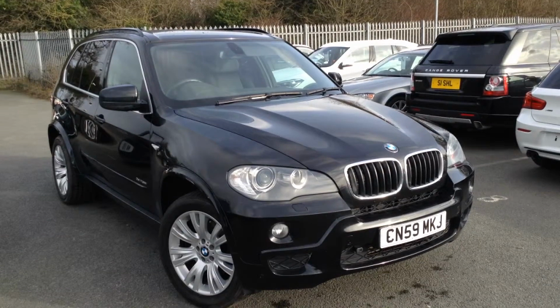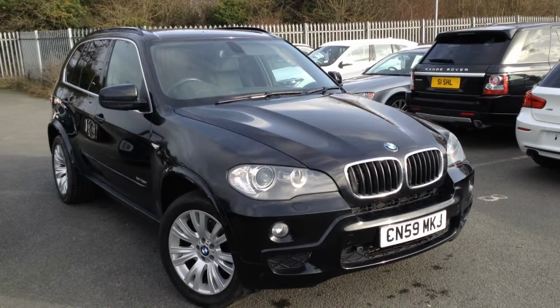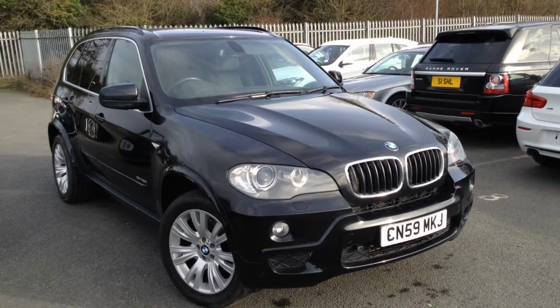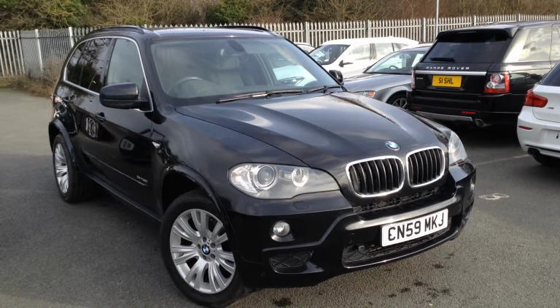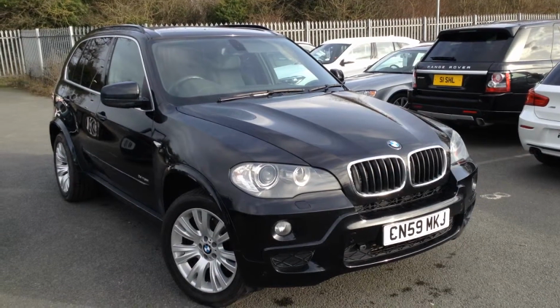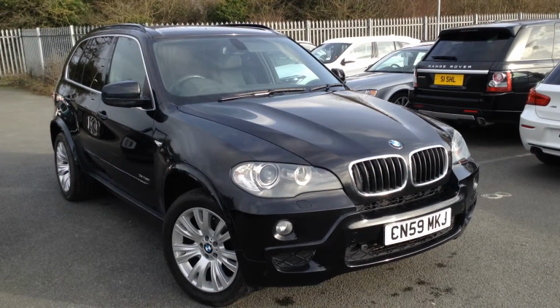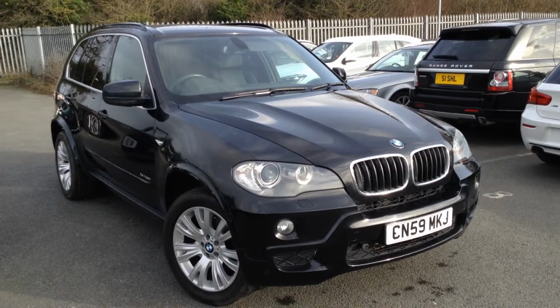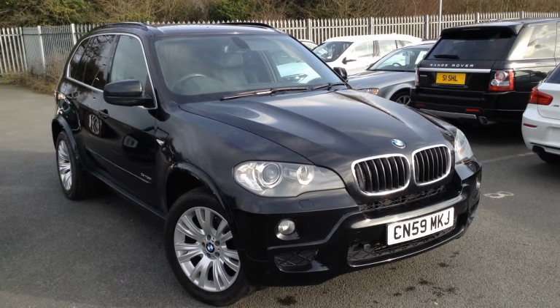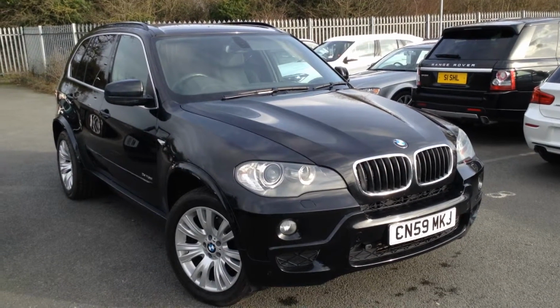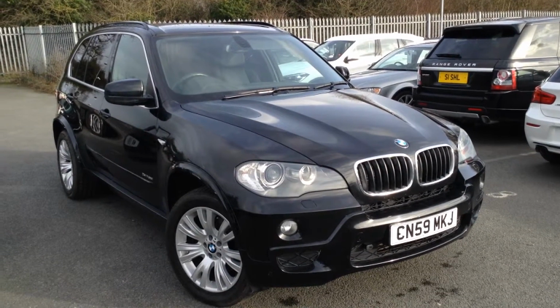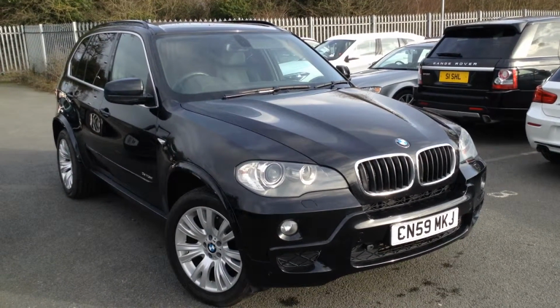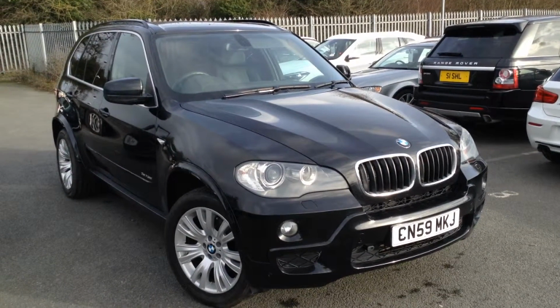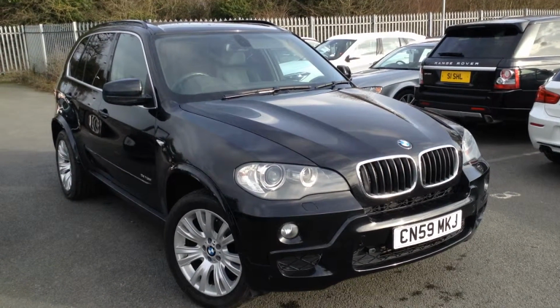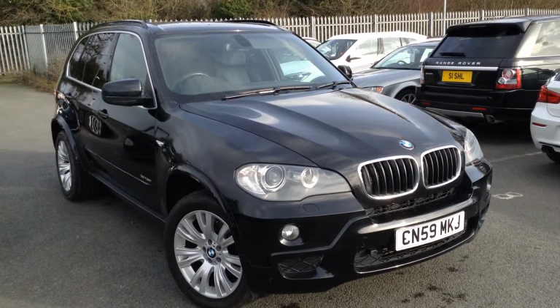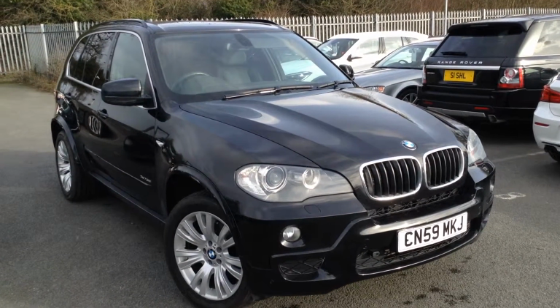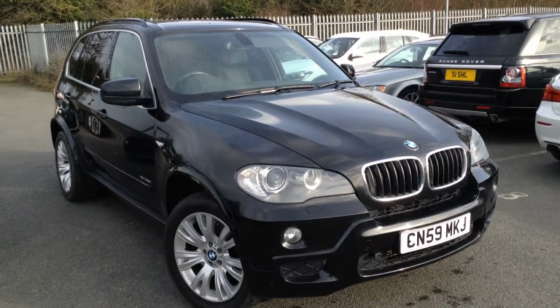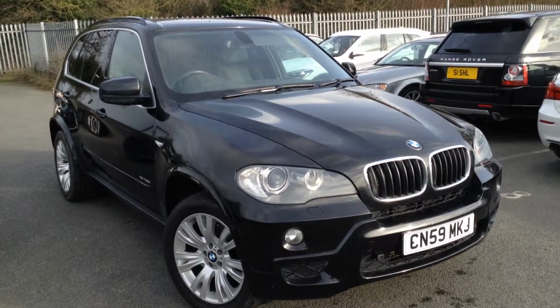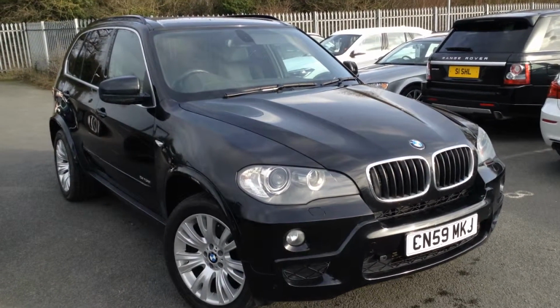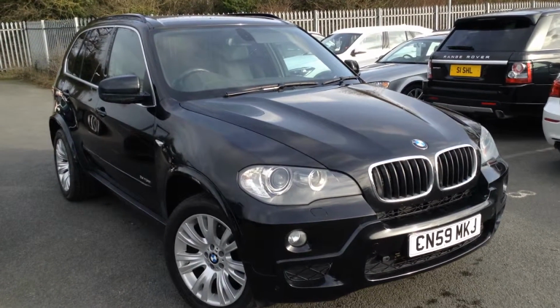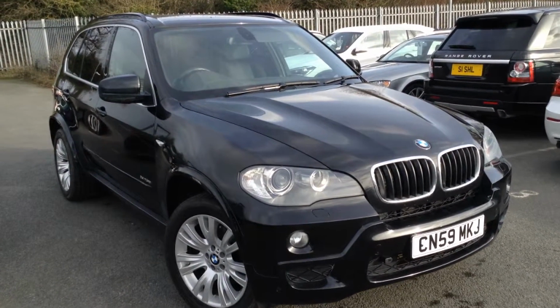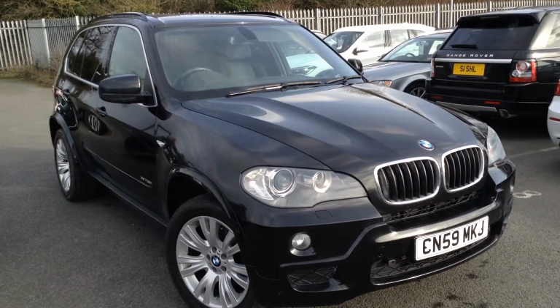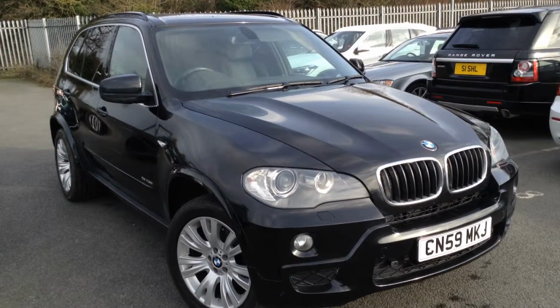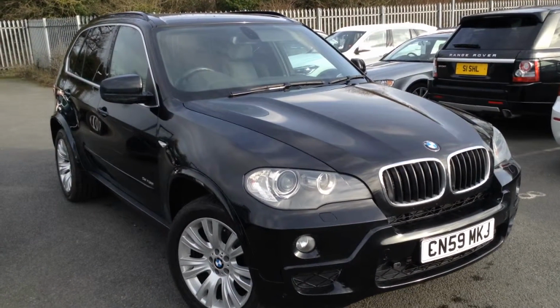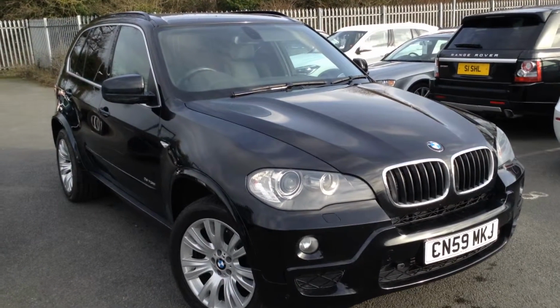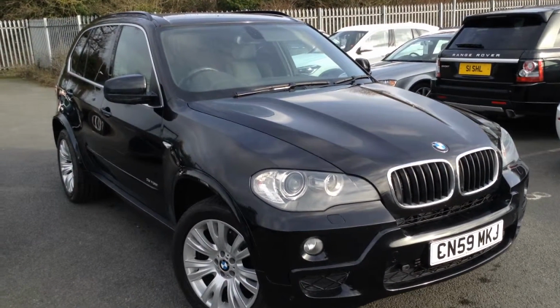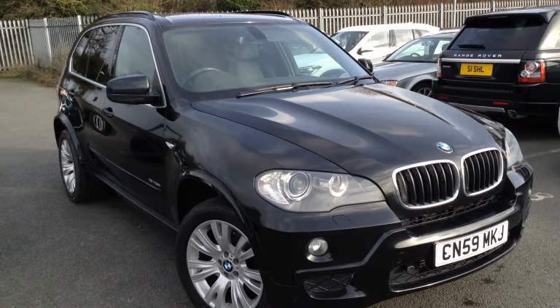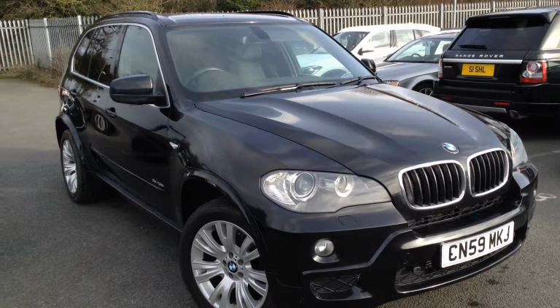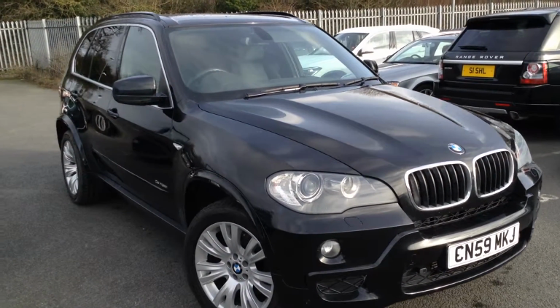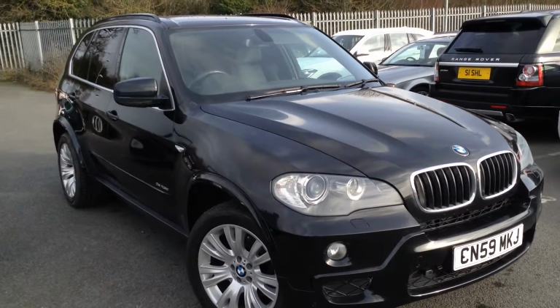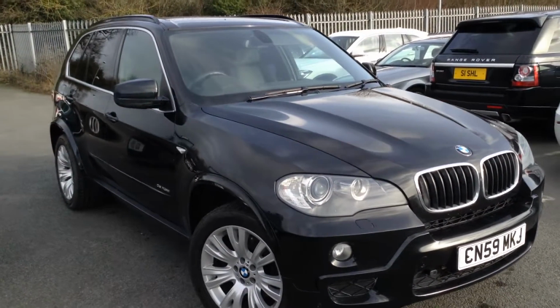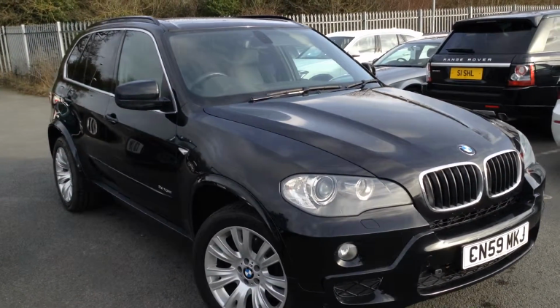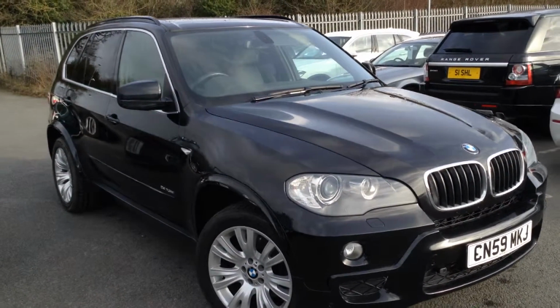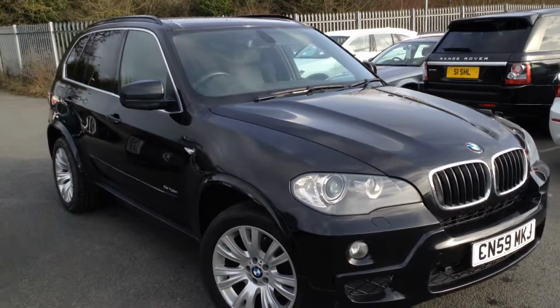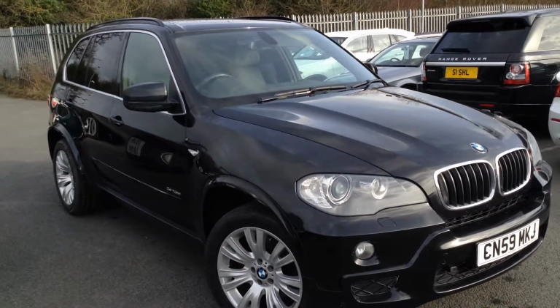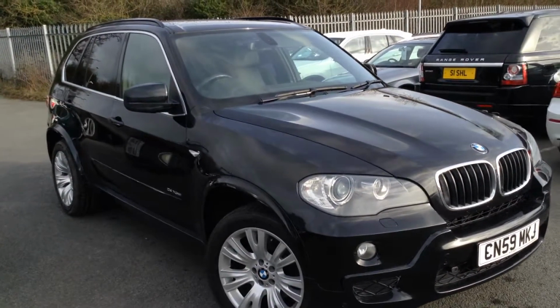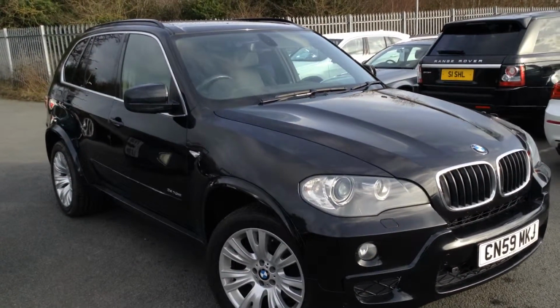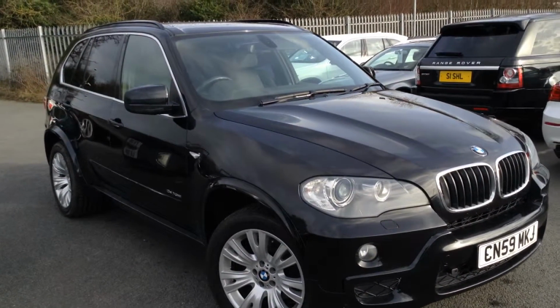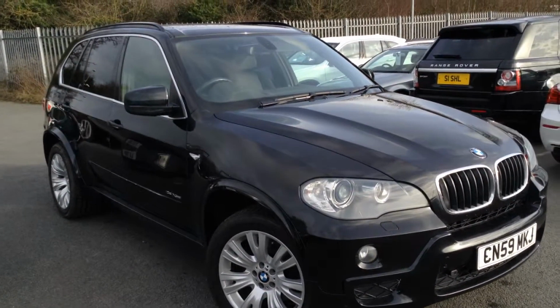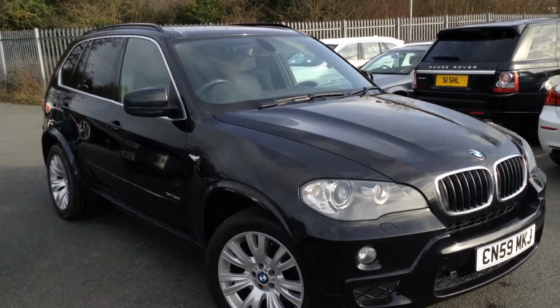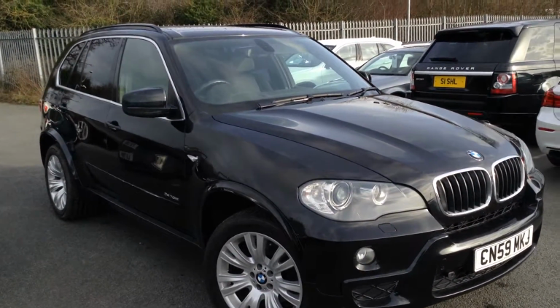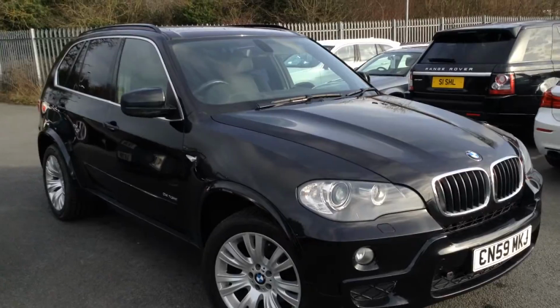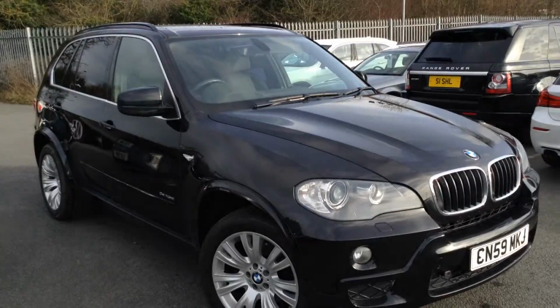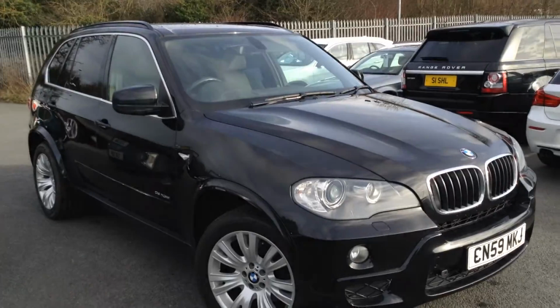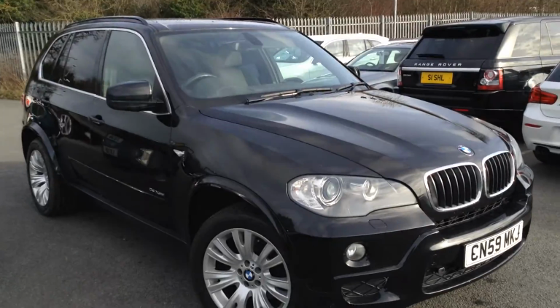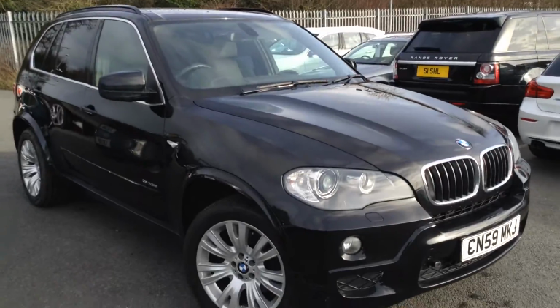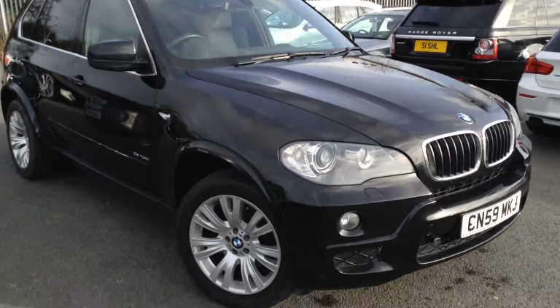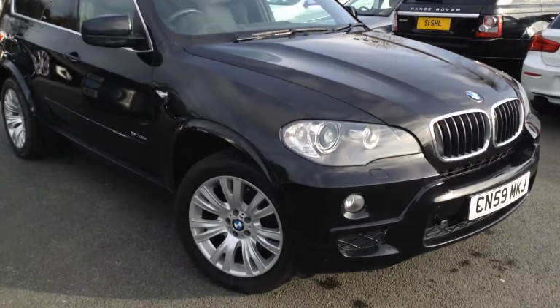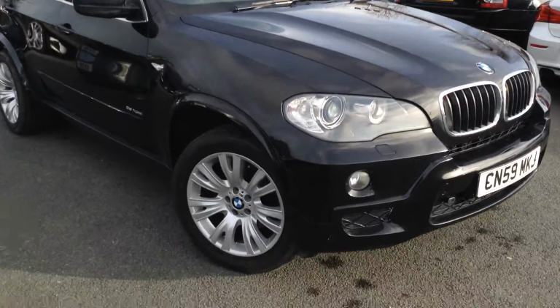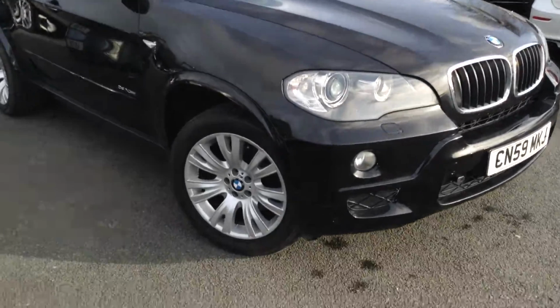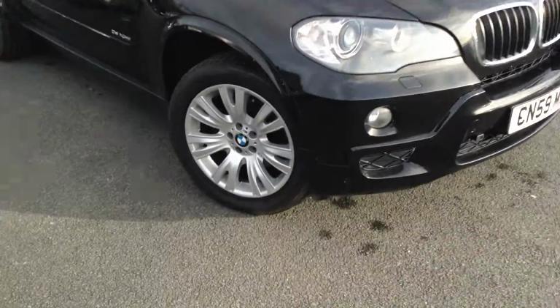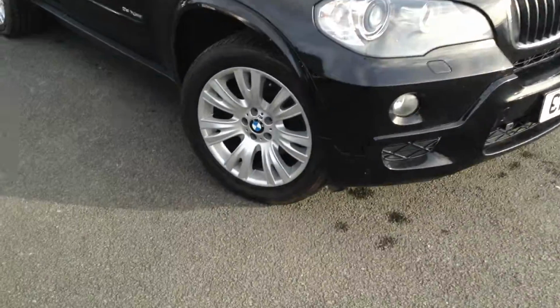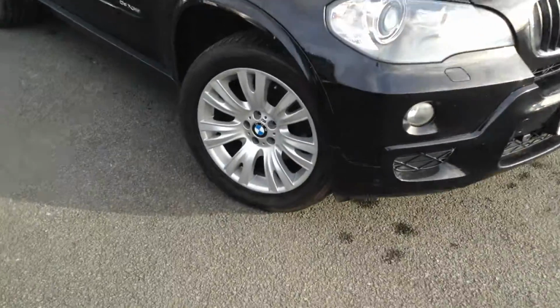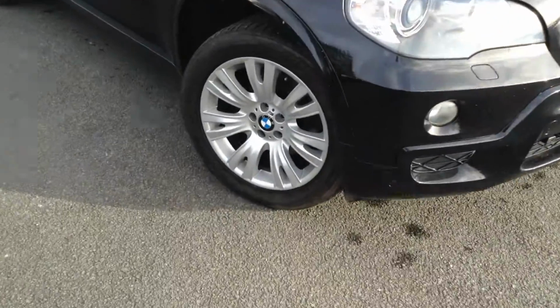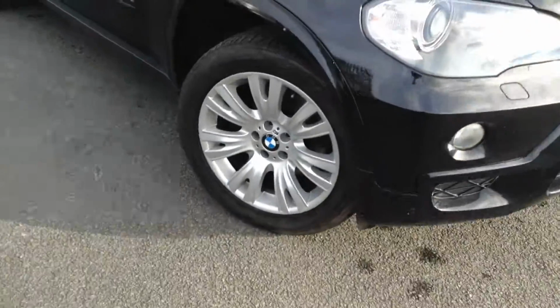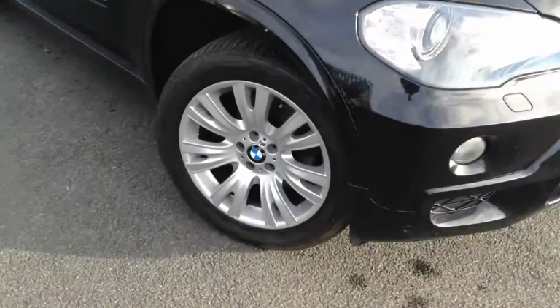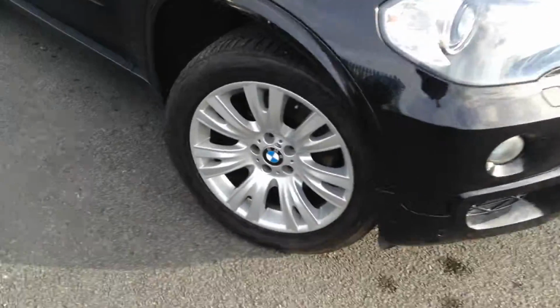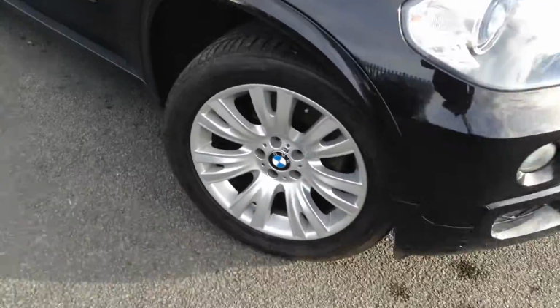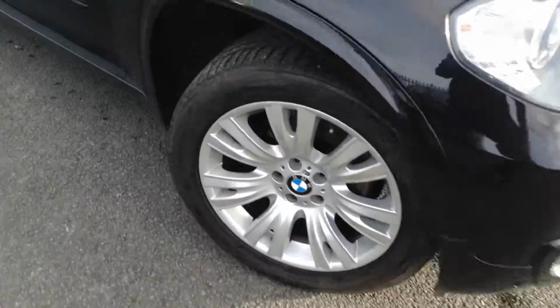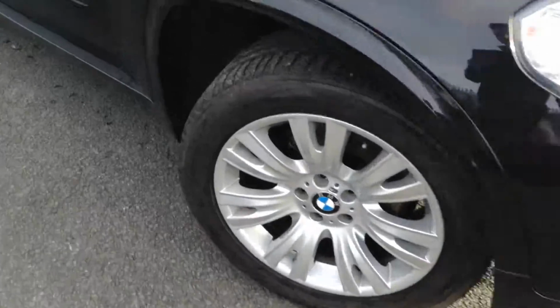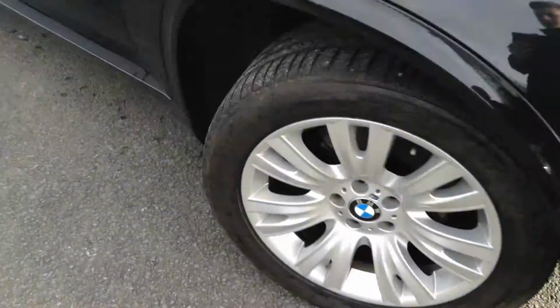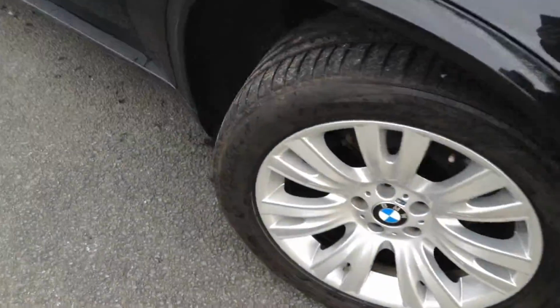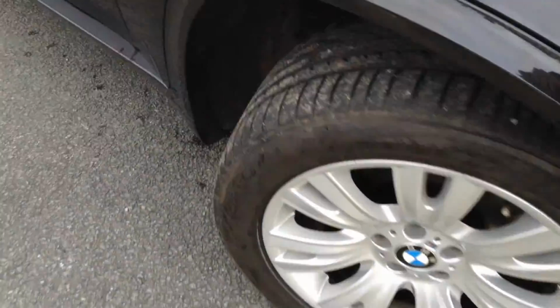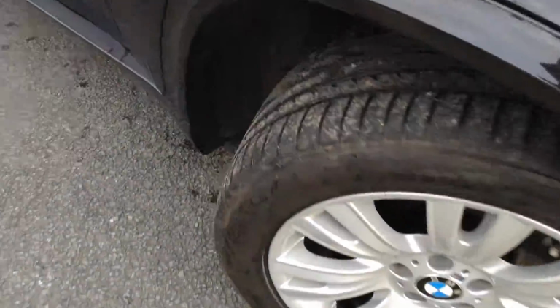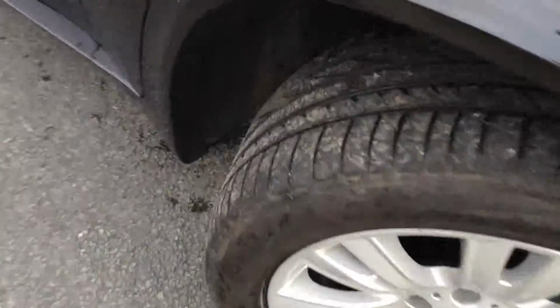Here we have a 2009 BMW X5 30D M Sport in black, starting with the offside front tyre.